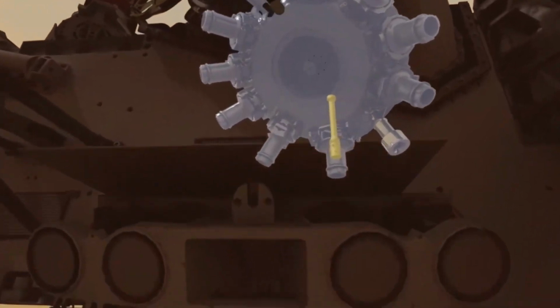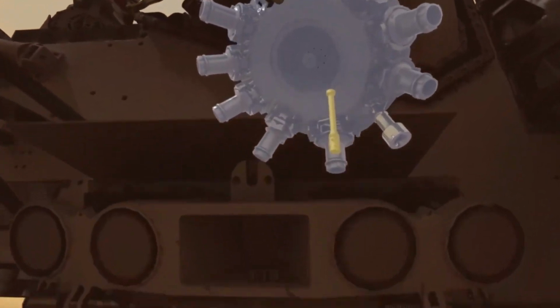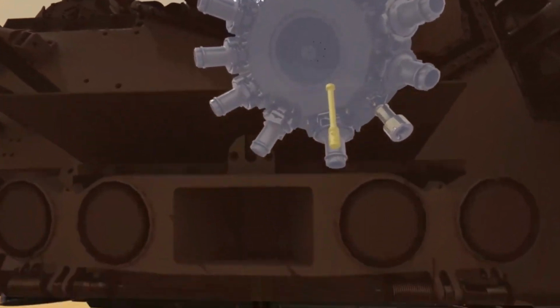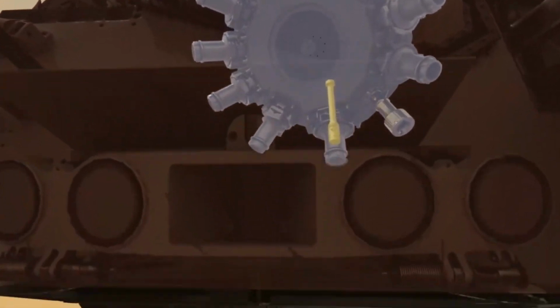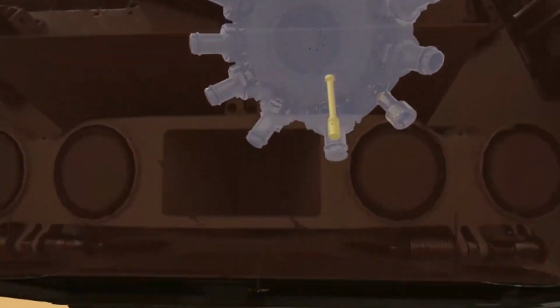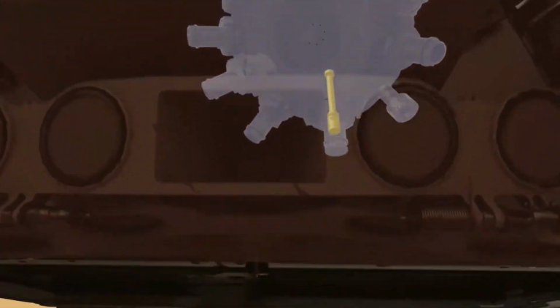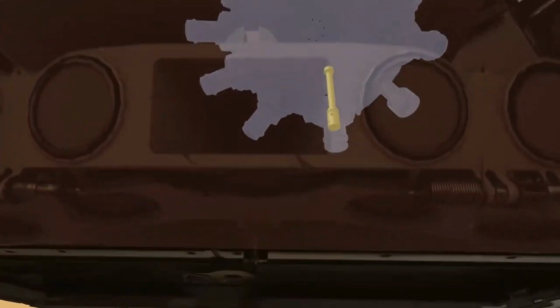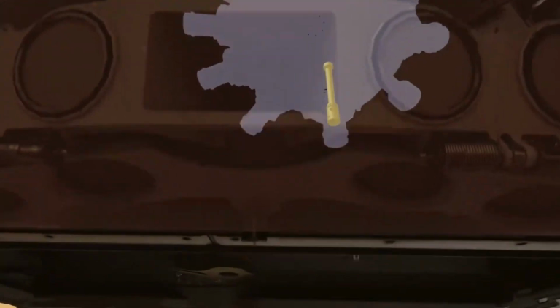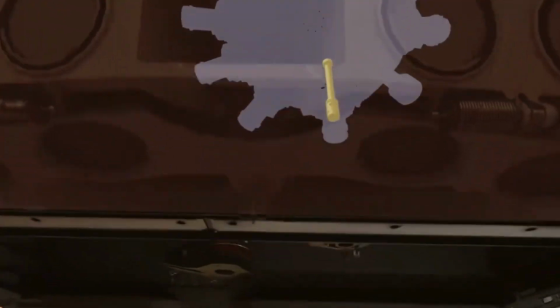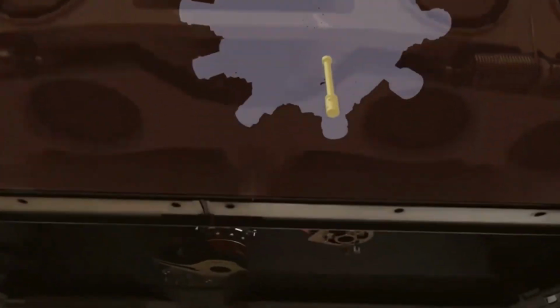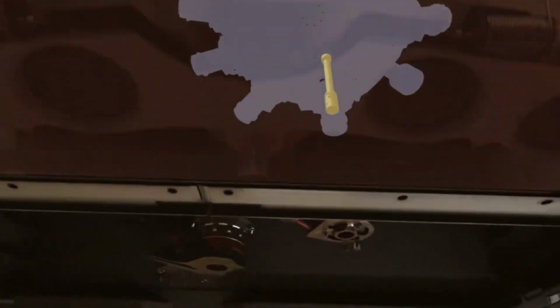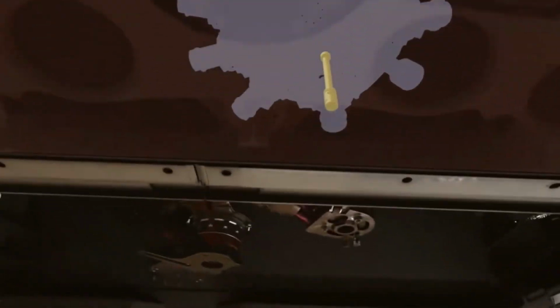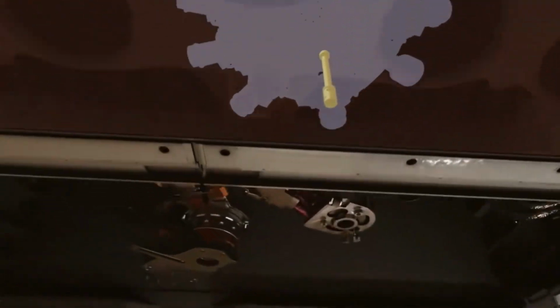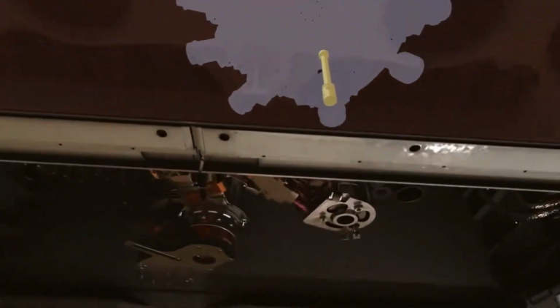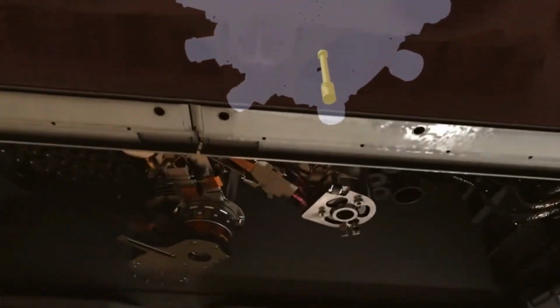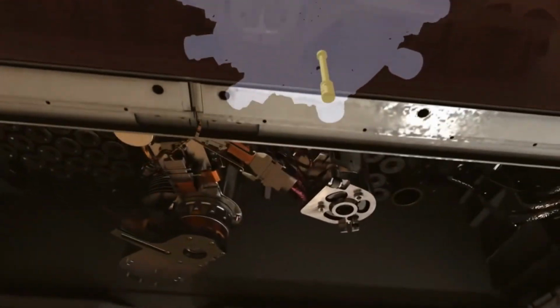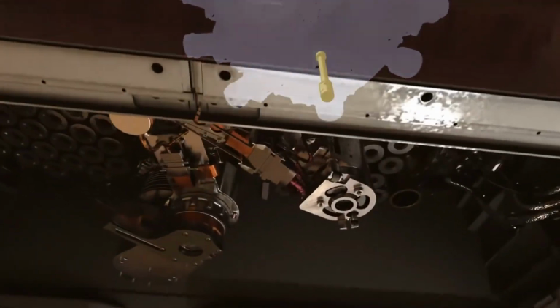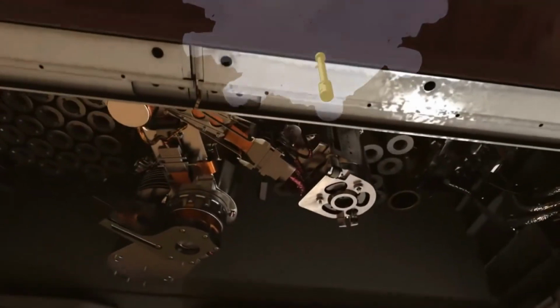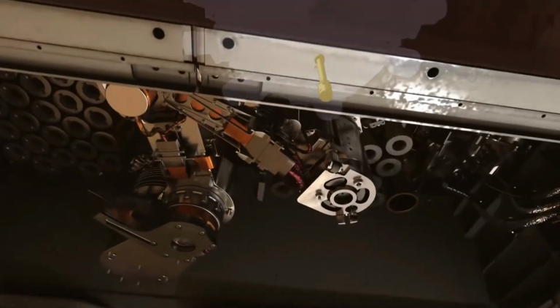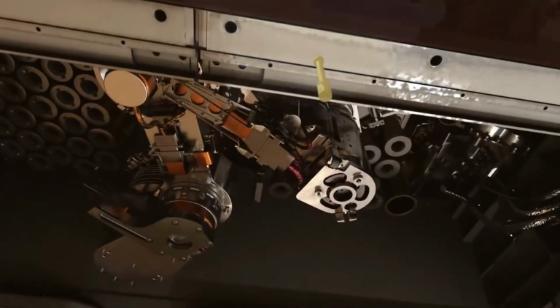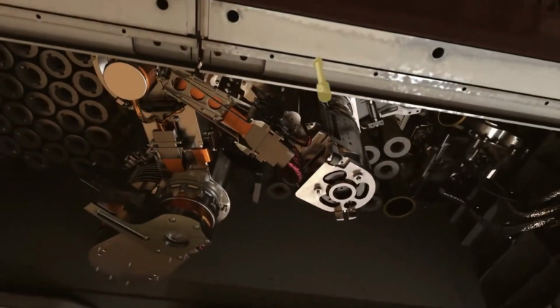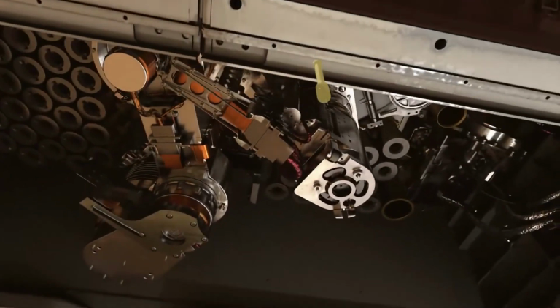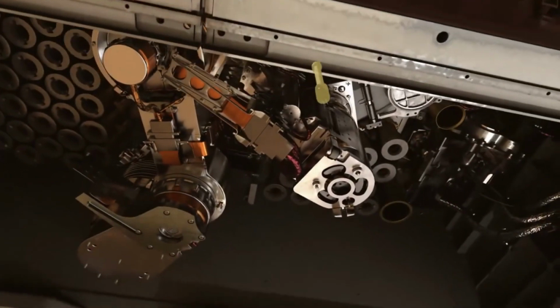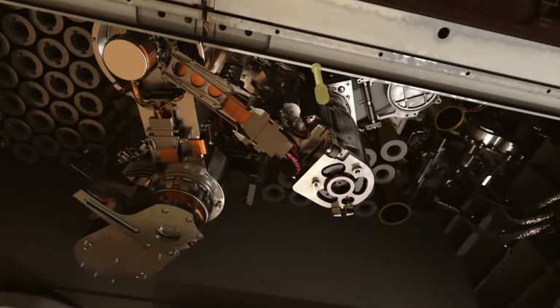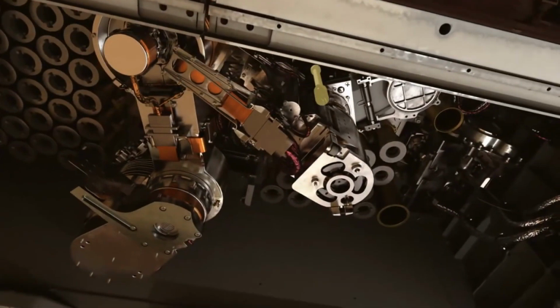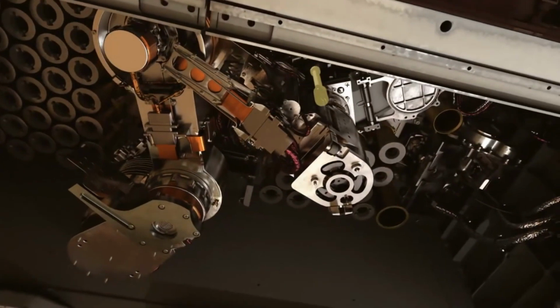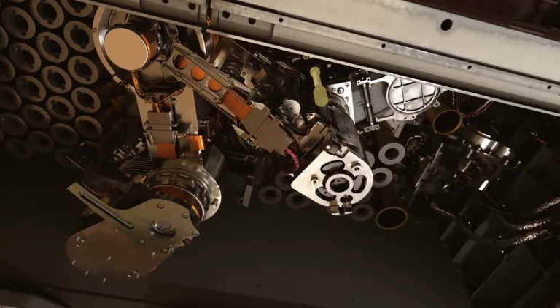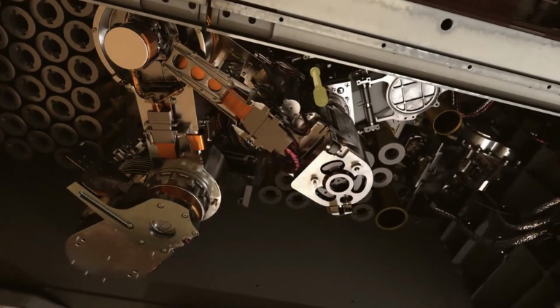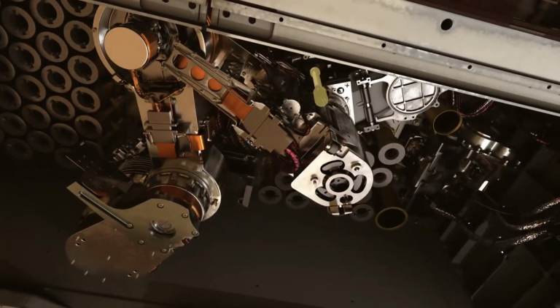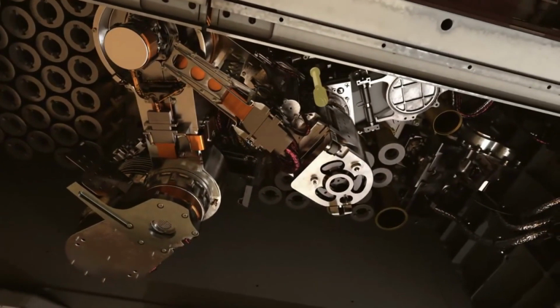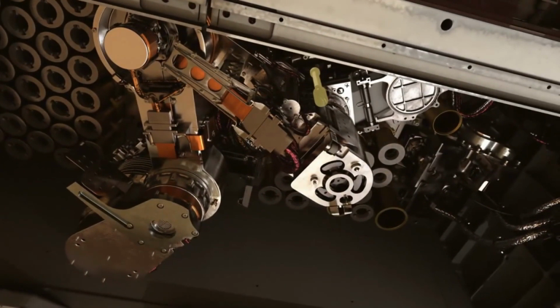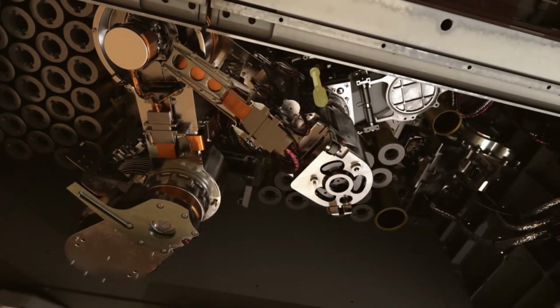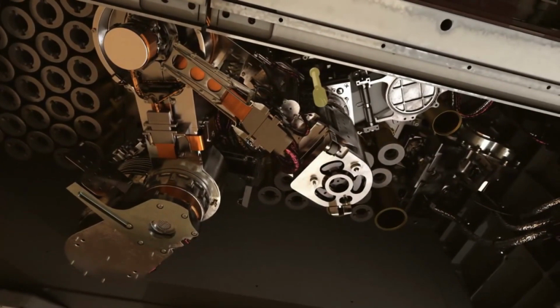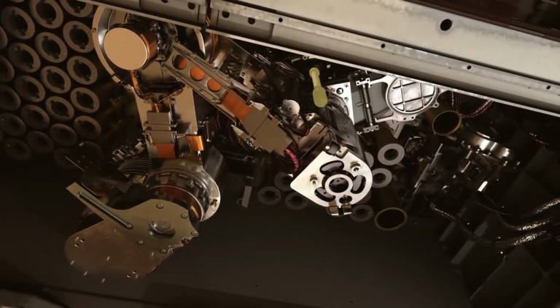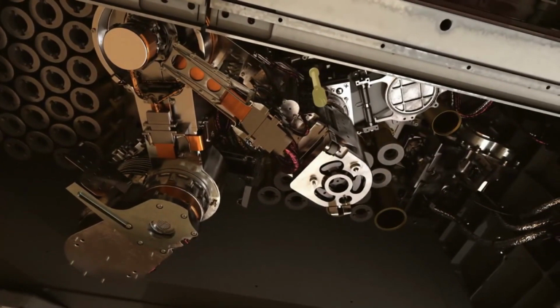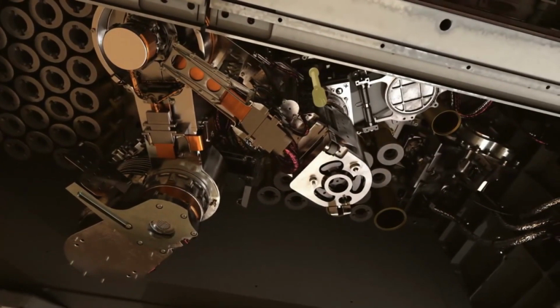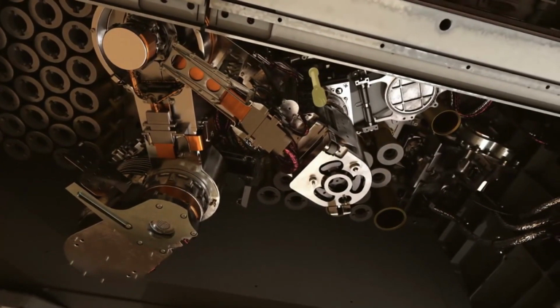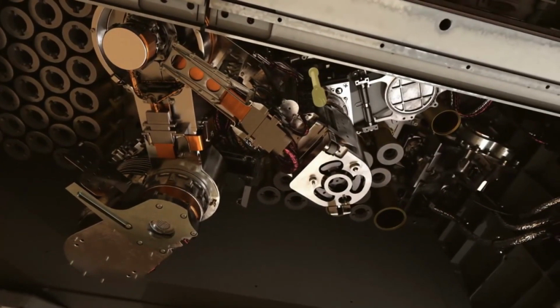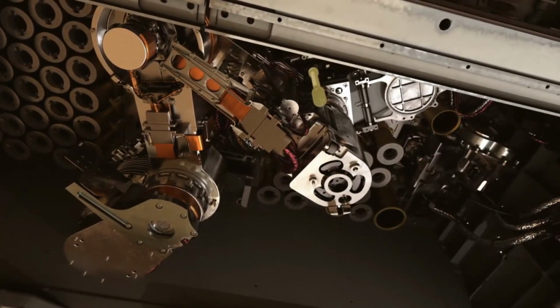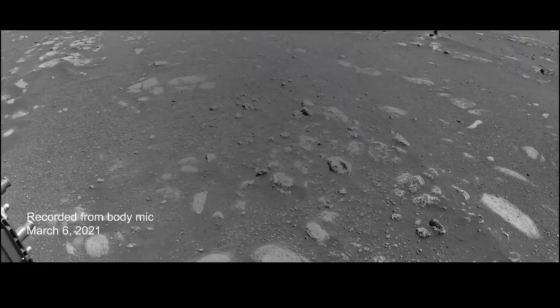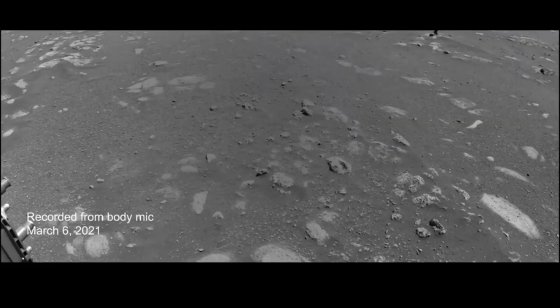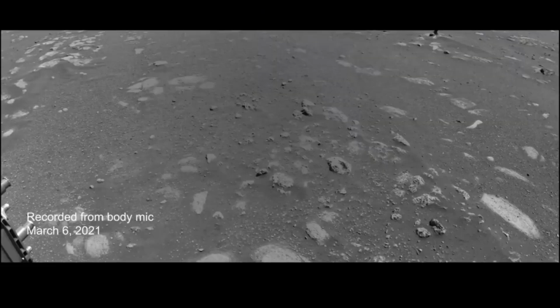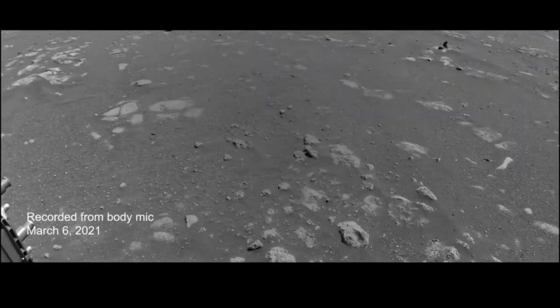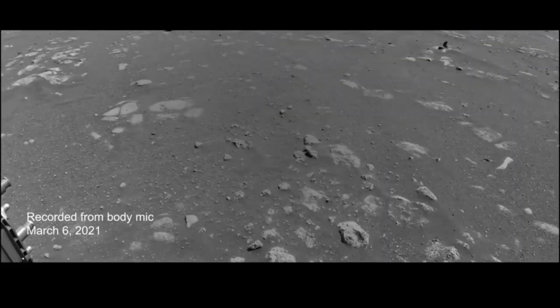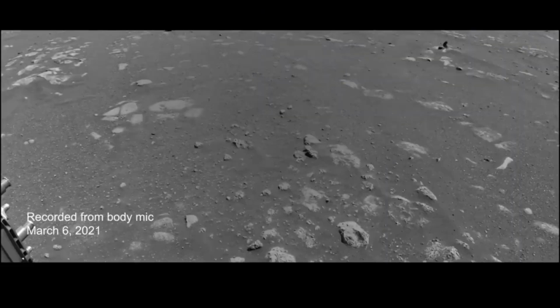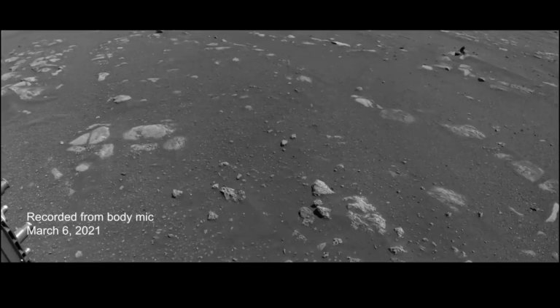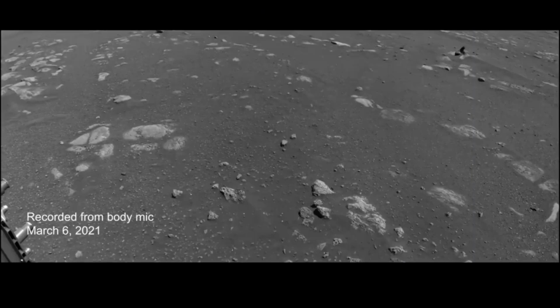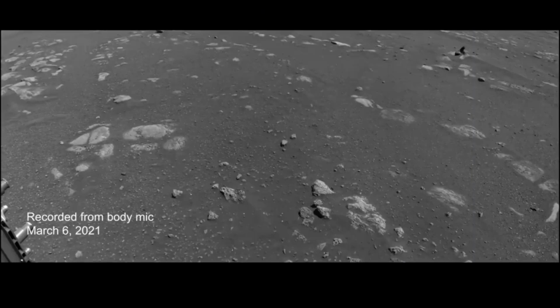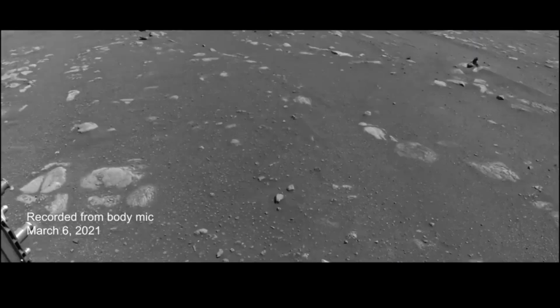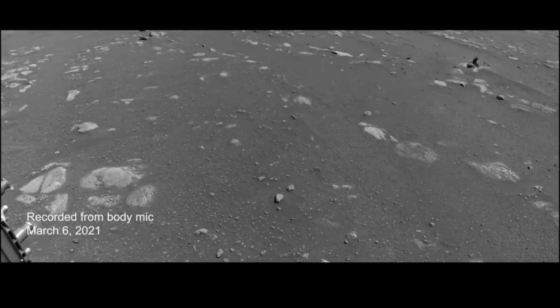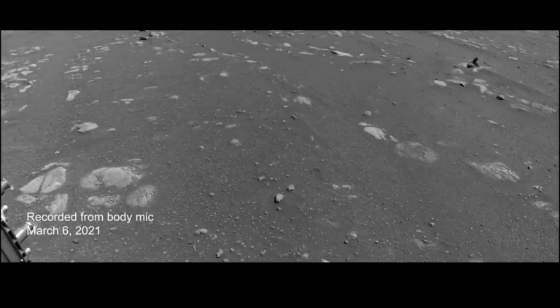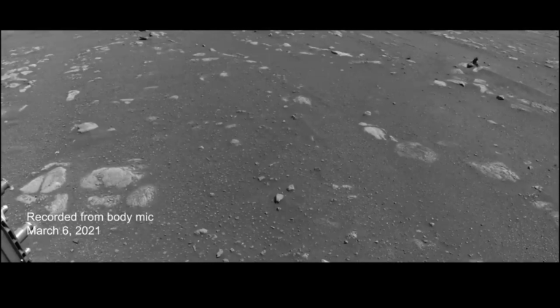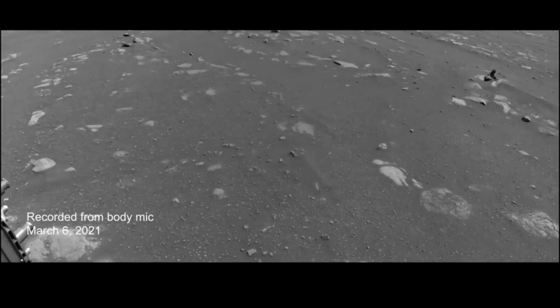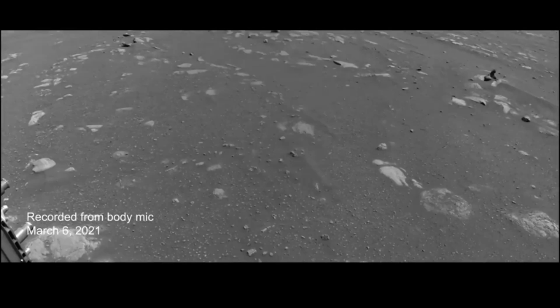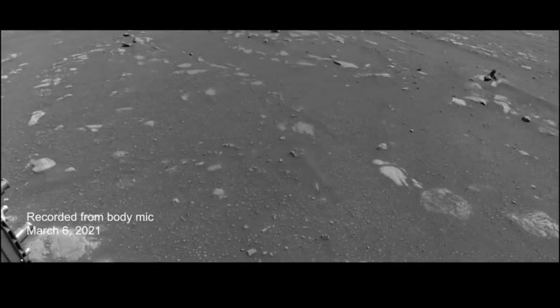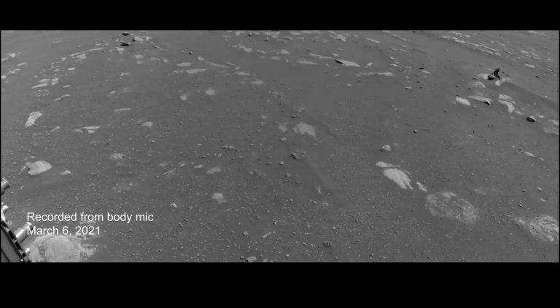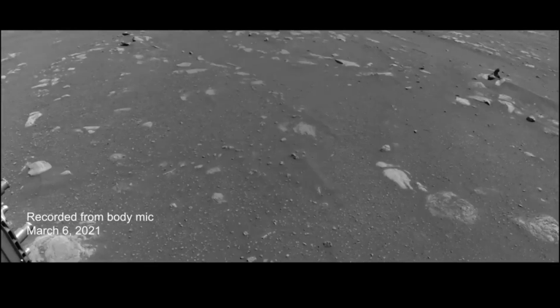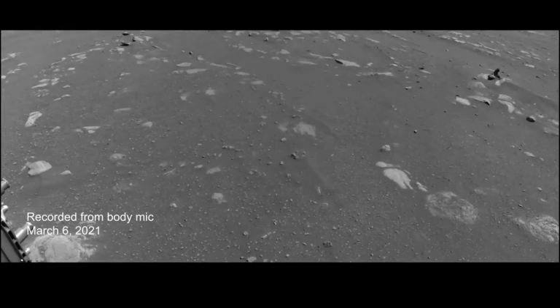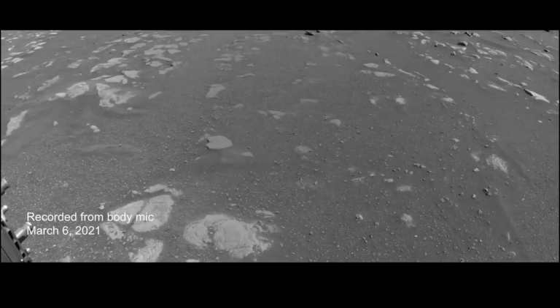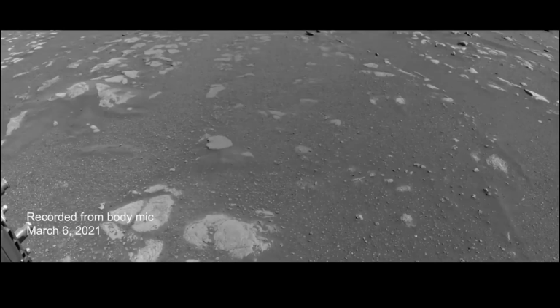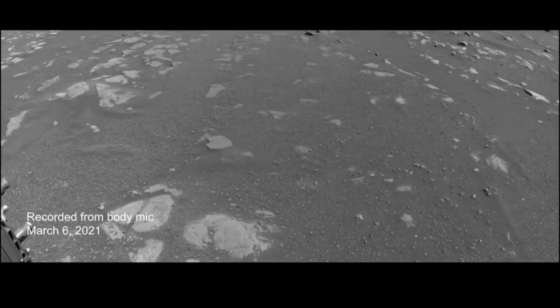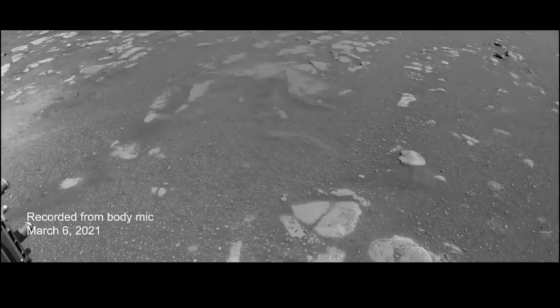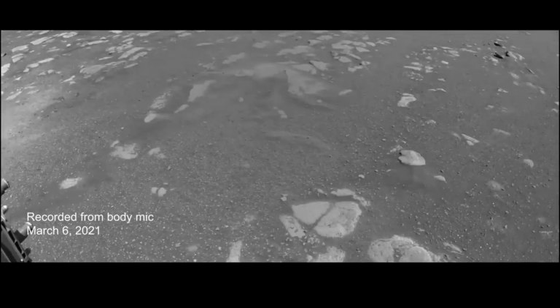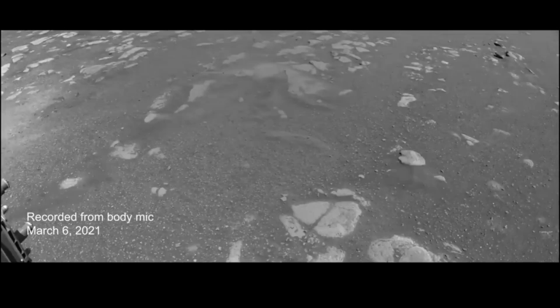For the first time ever, the Perseverance rover has recorded the sounds of Mars through its microphone. Here's the sound of the rover traveling across the surface of Mars.